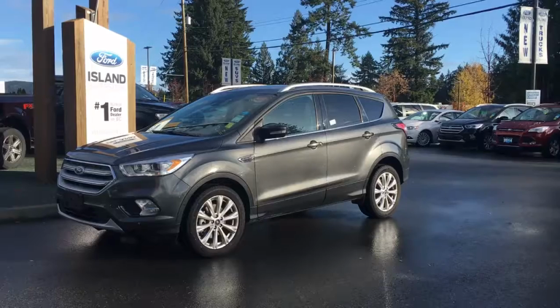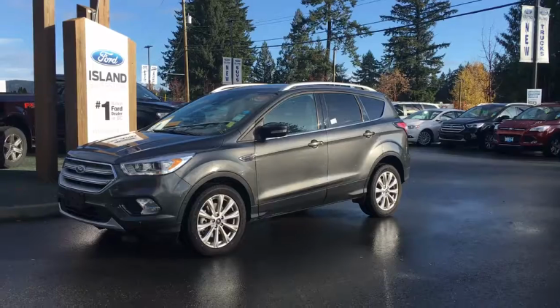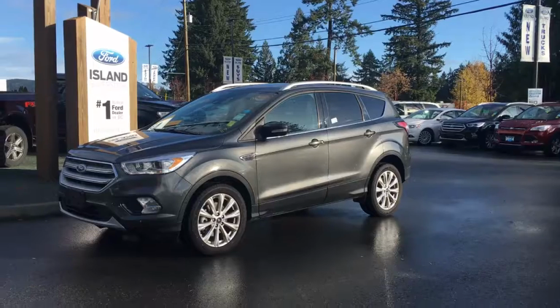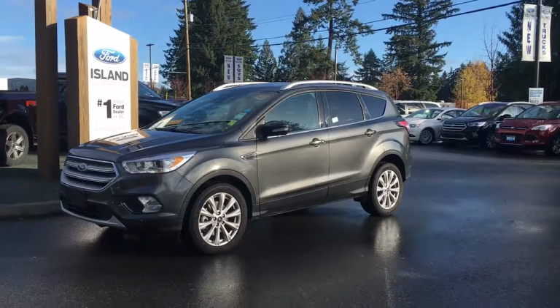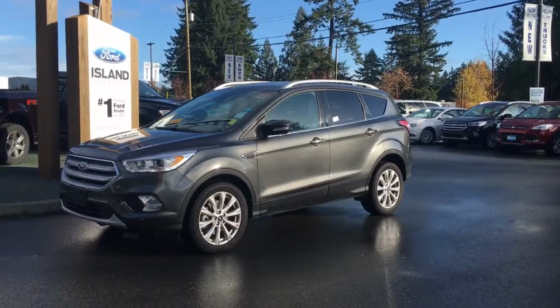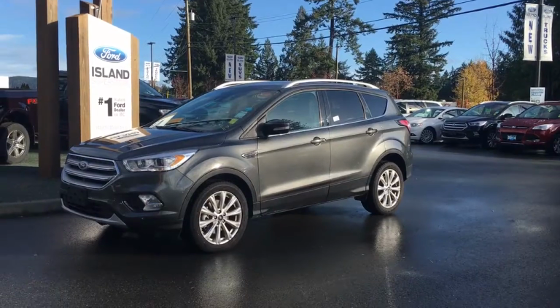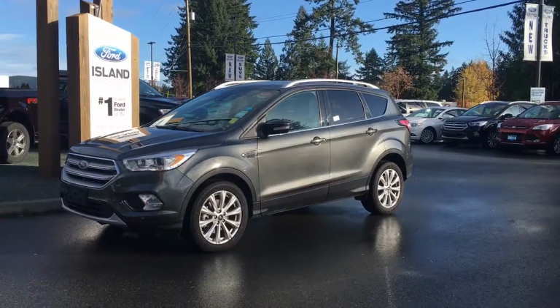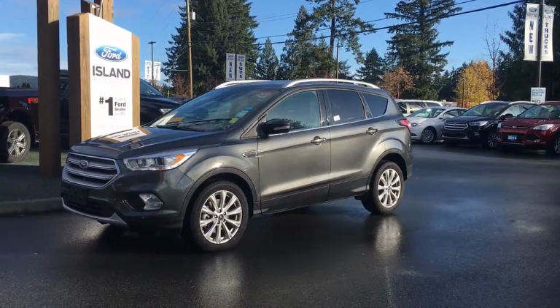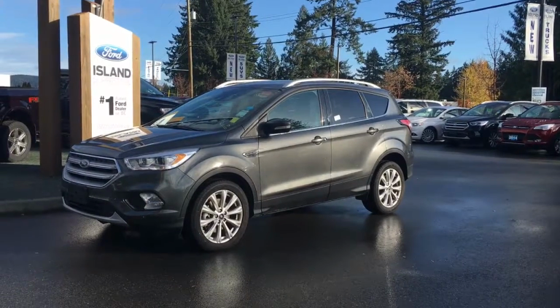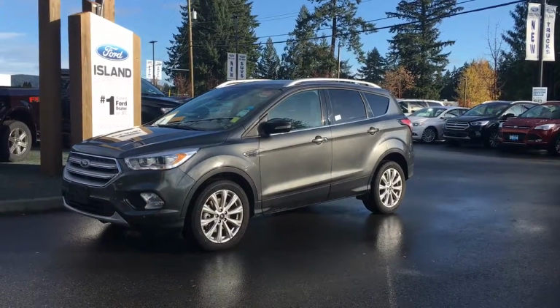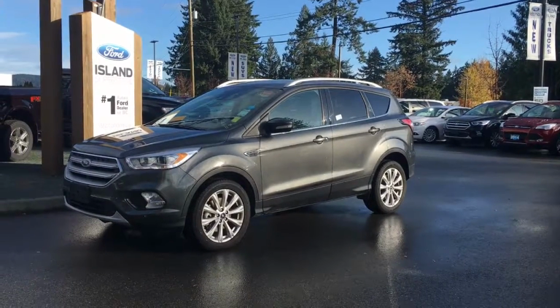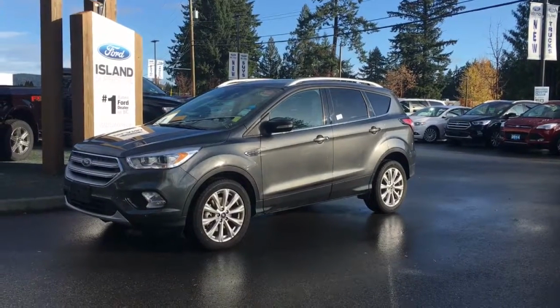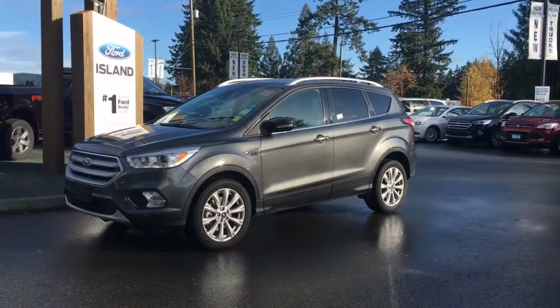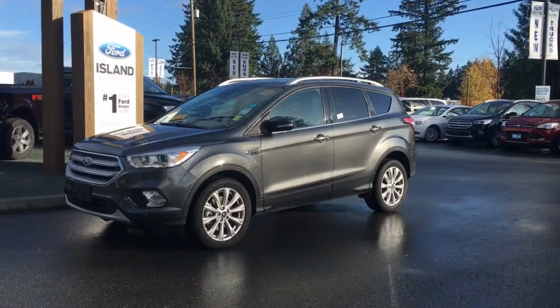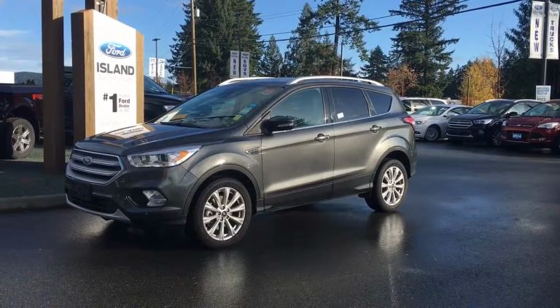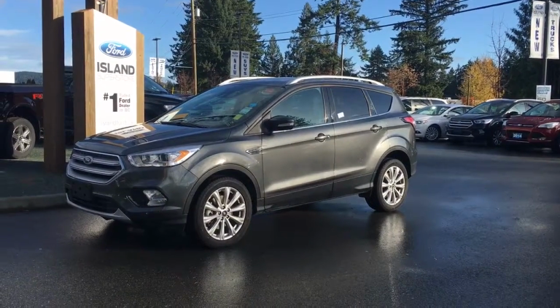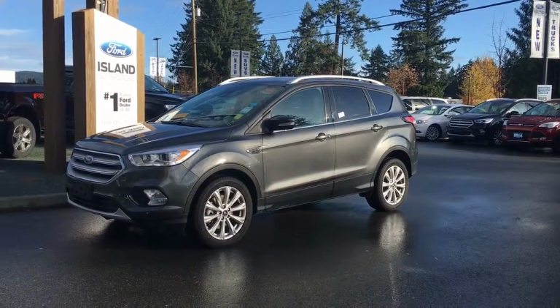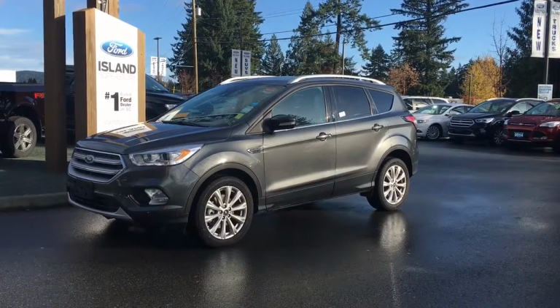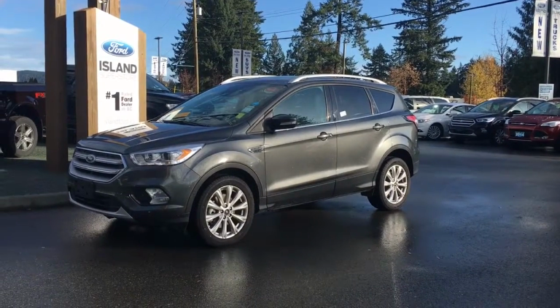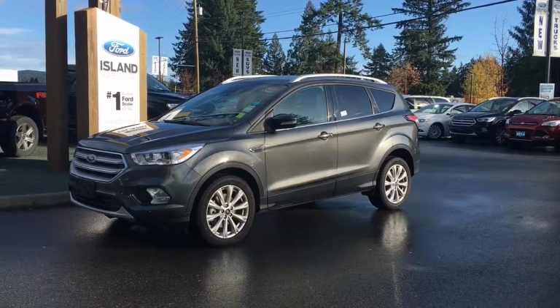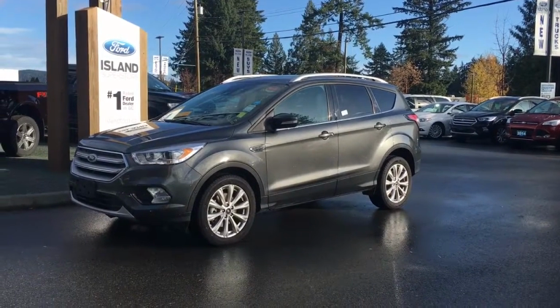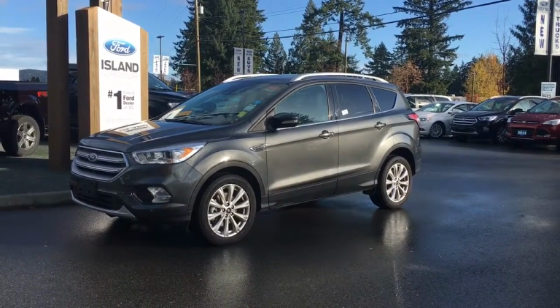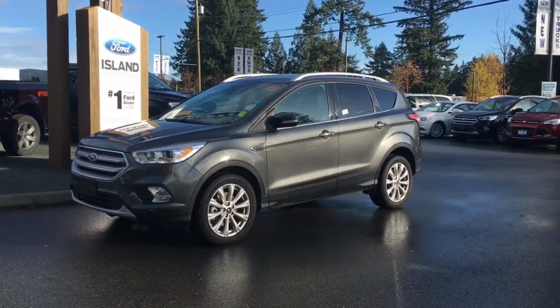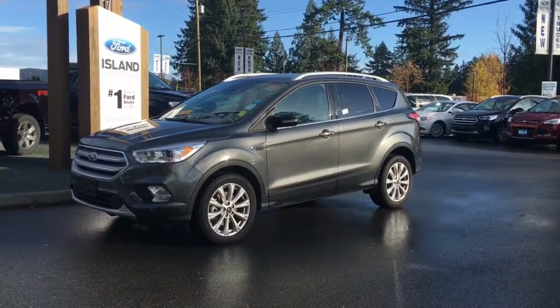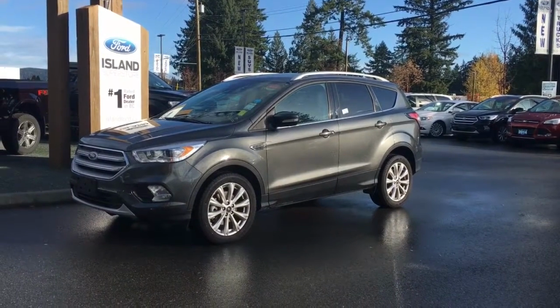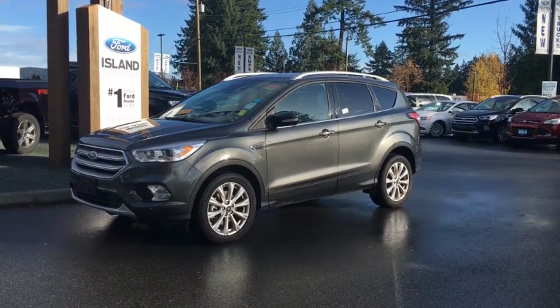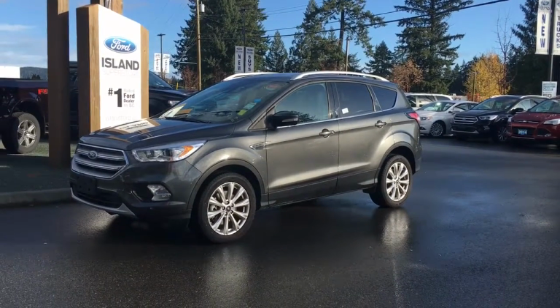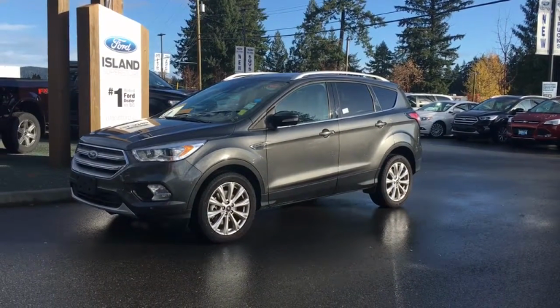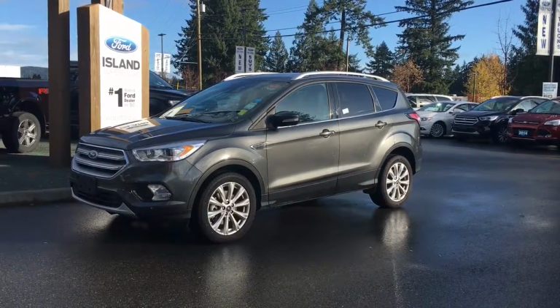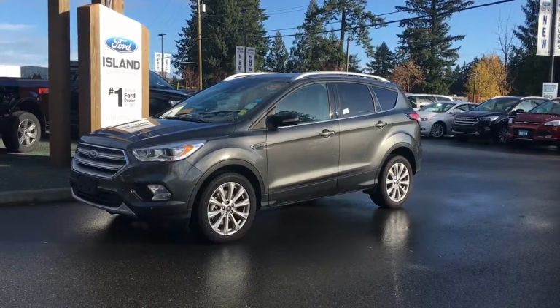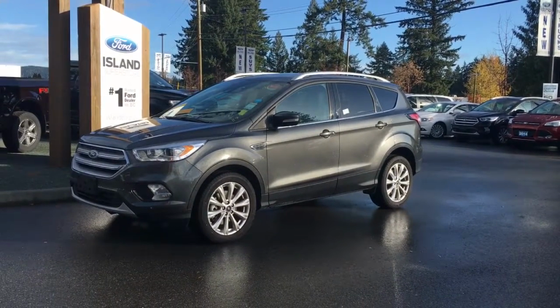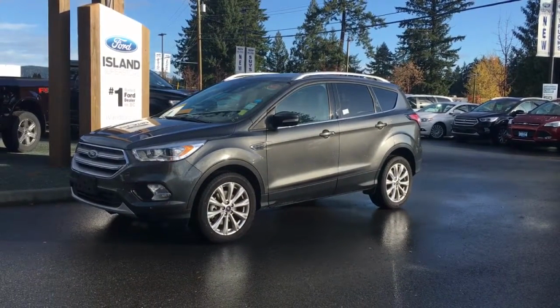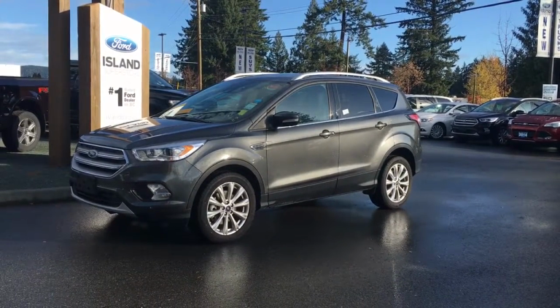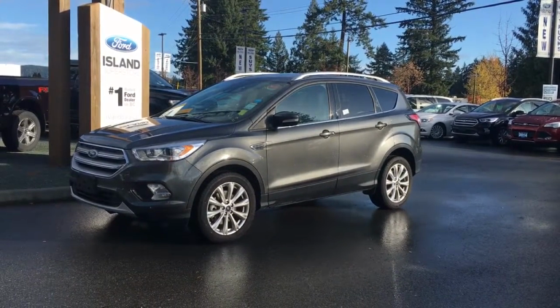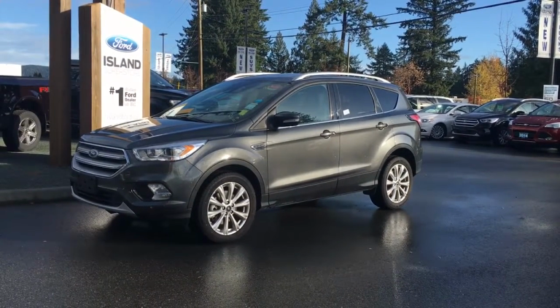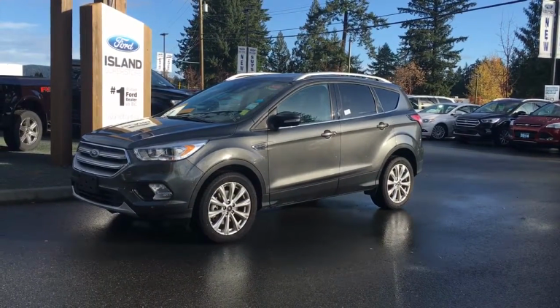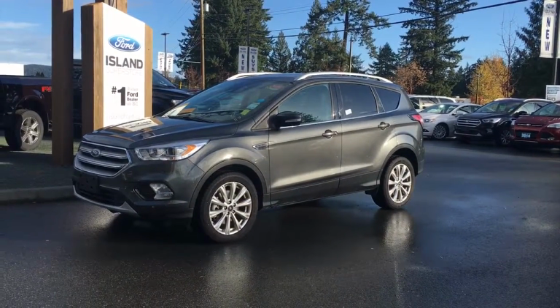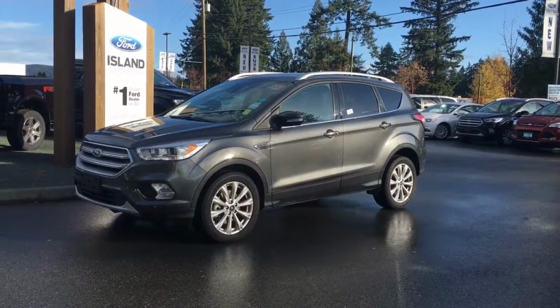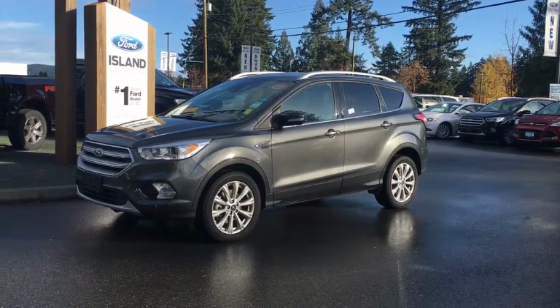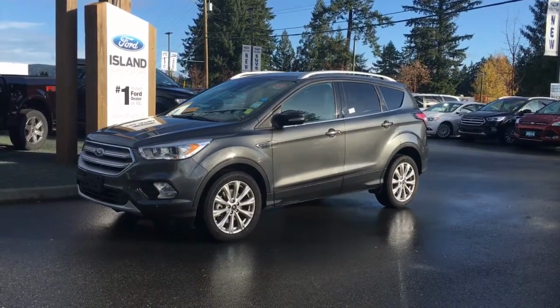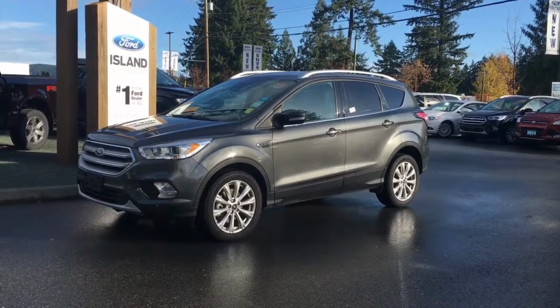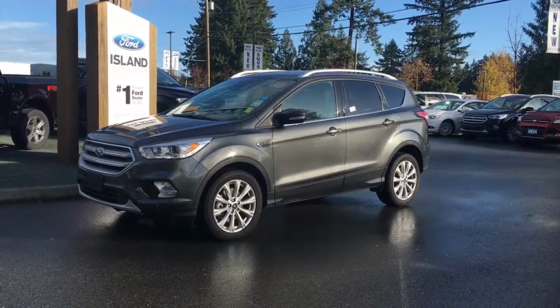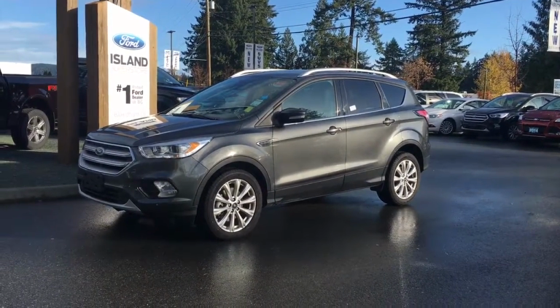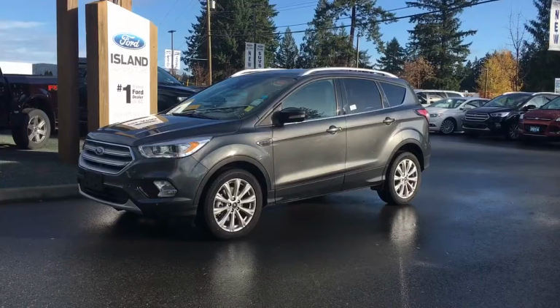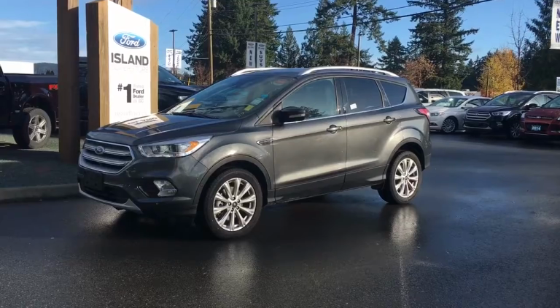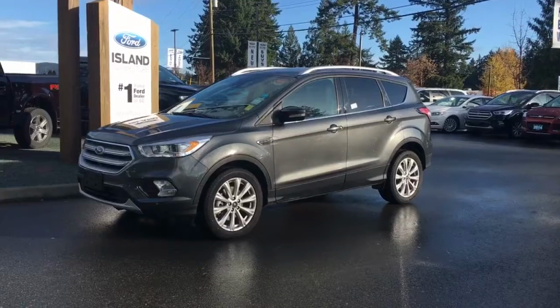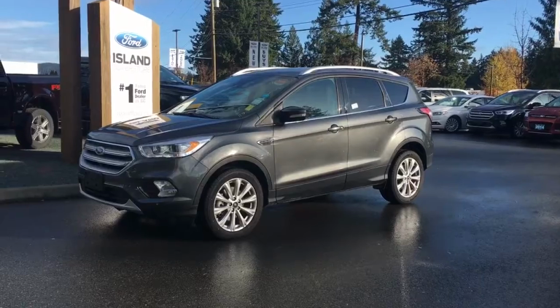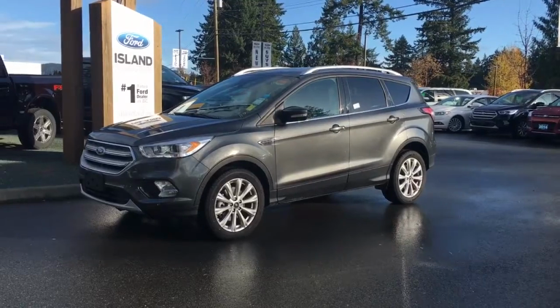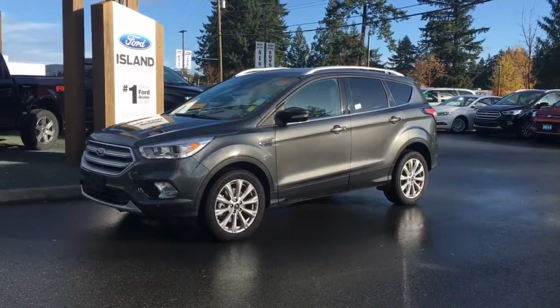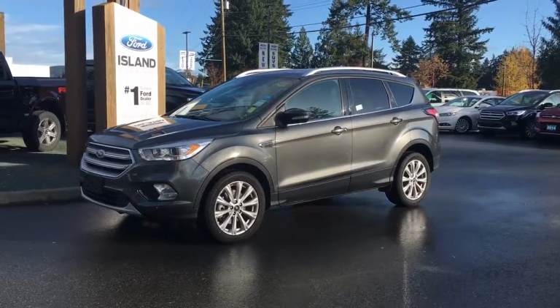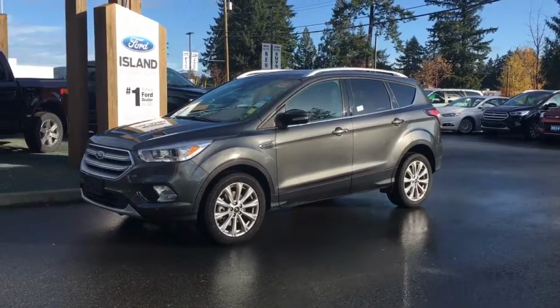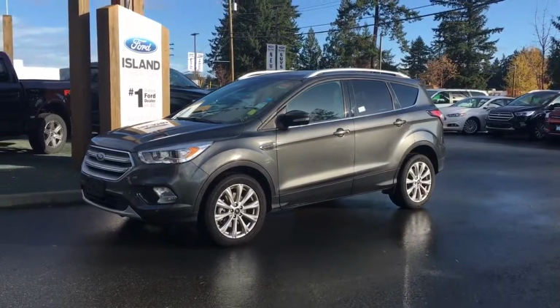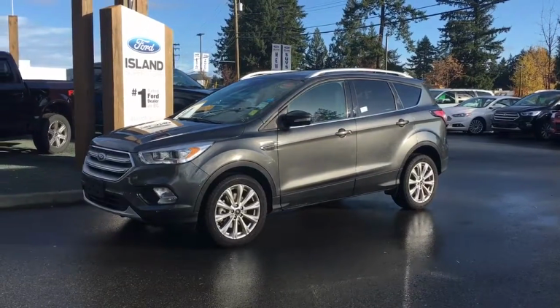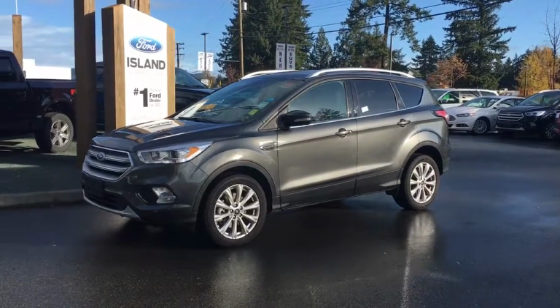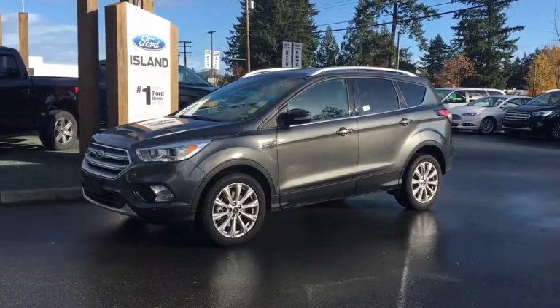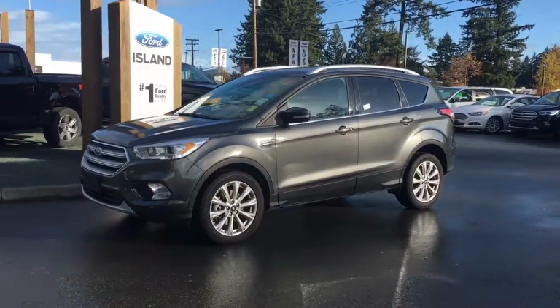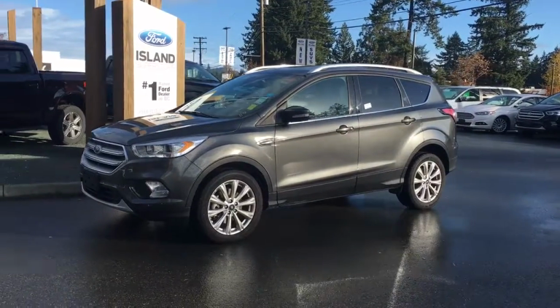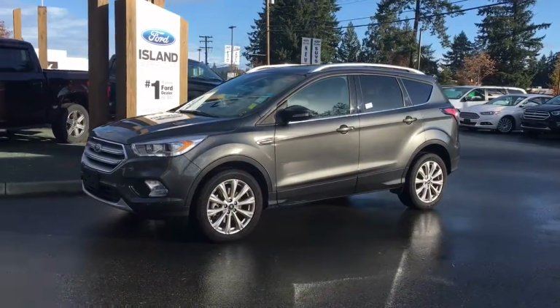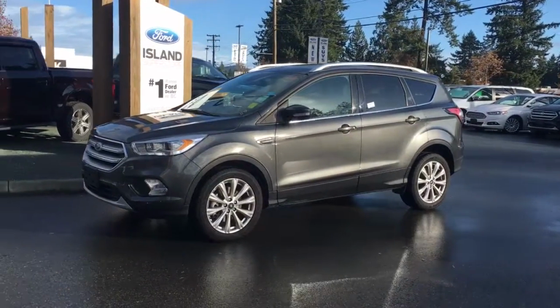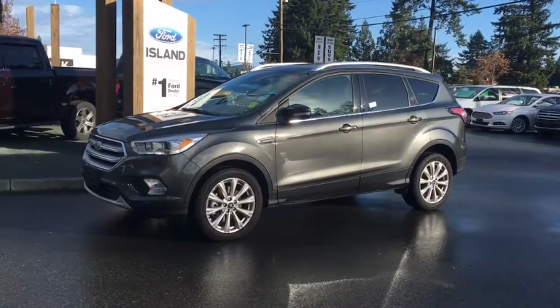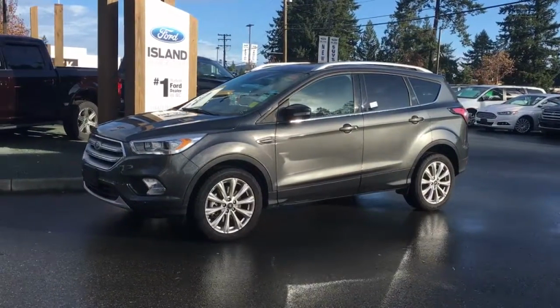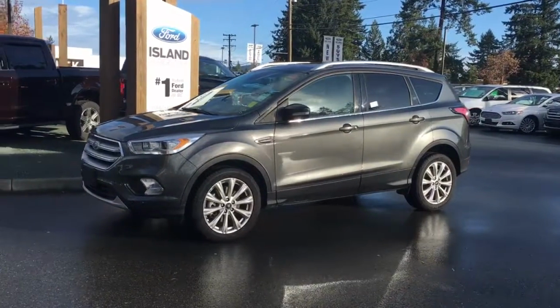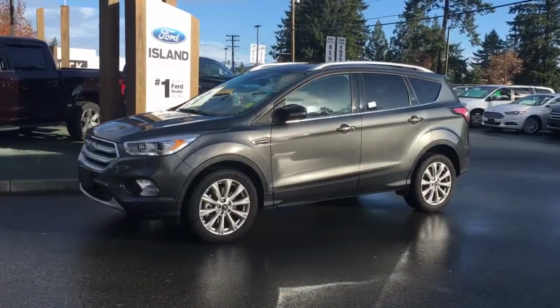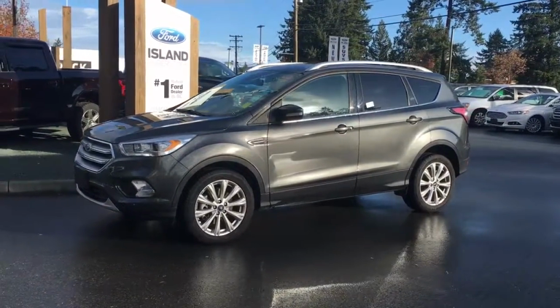Thanks for joining us today at Island Ford Superstore, located on North Cross Road in Duncan, BC, off the Trans-Canada Highway. We're in the Cowichin Valley on Vancouver Island.